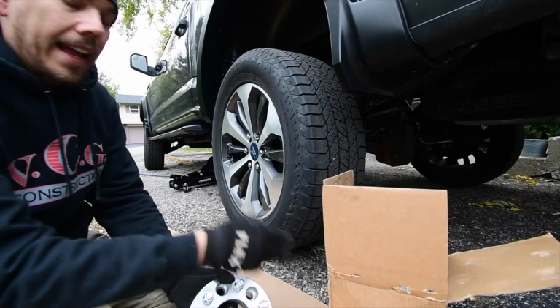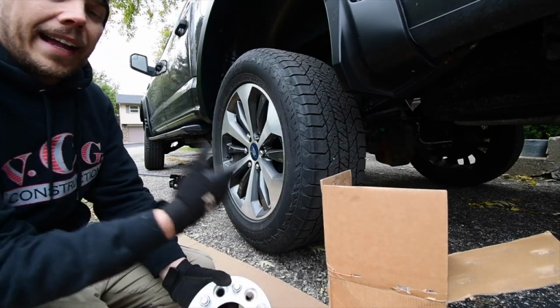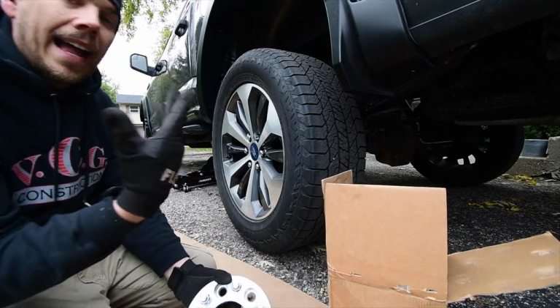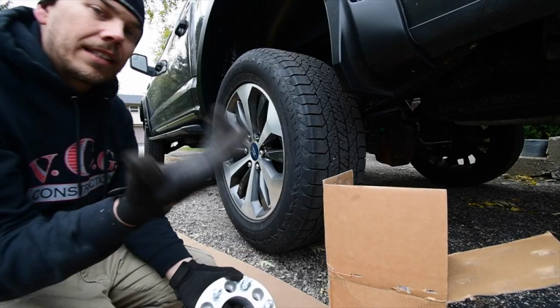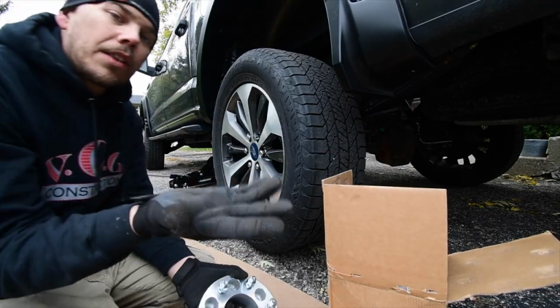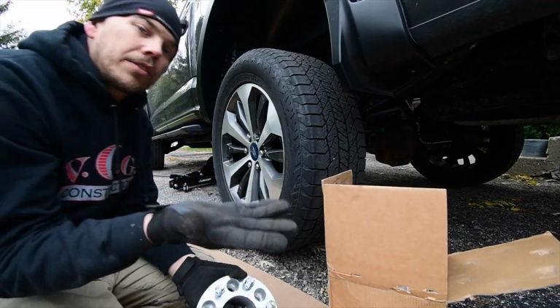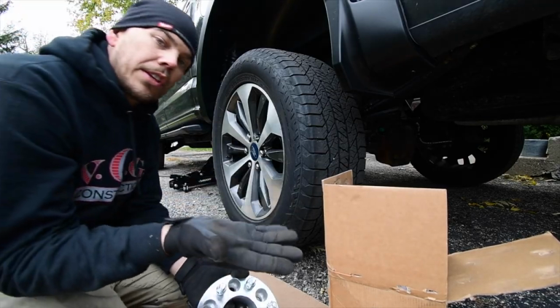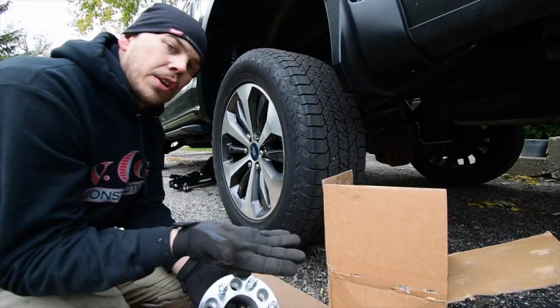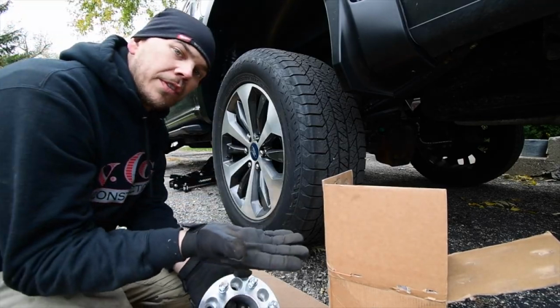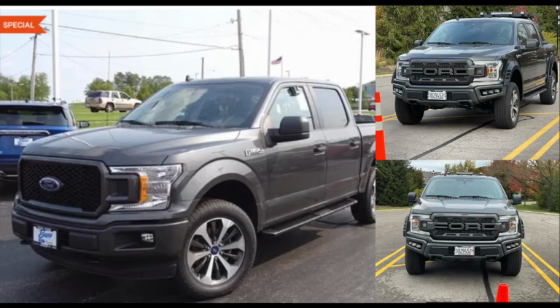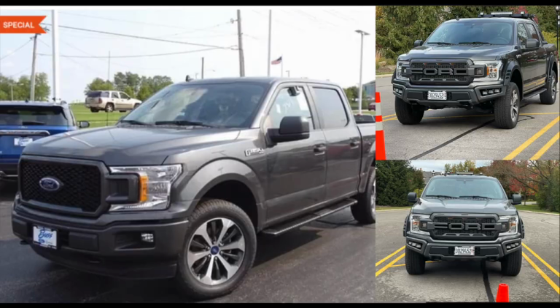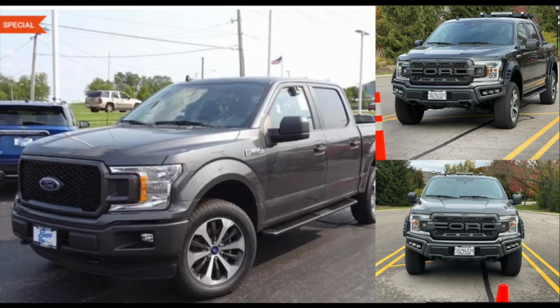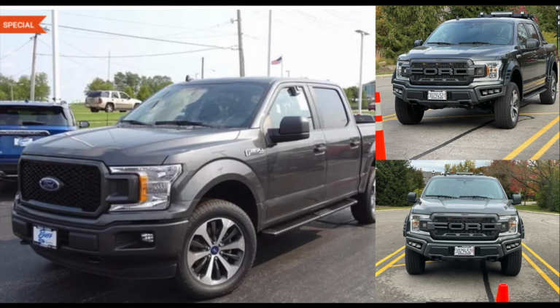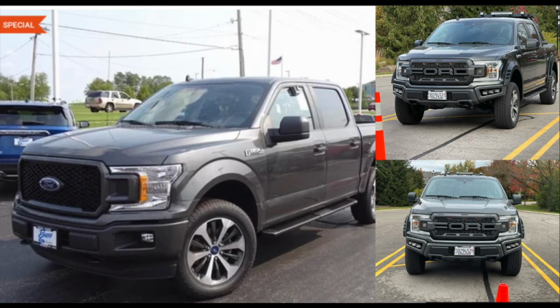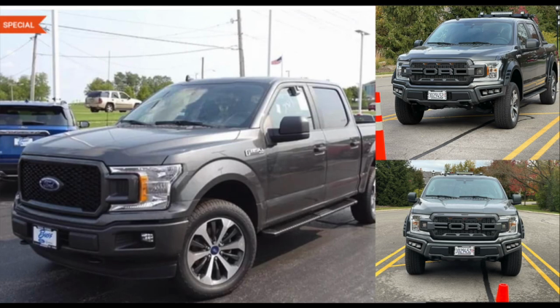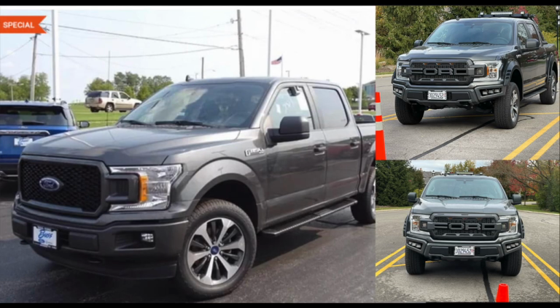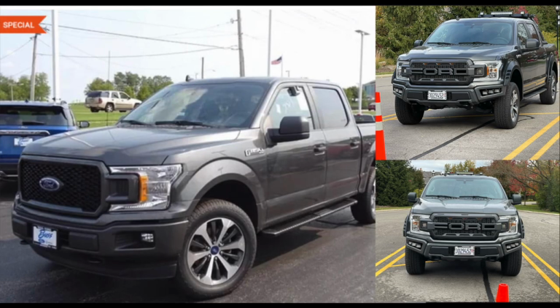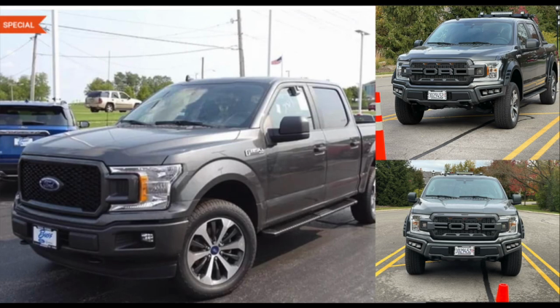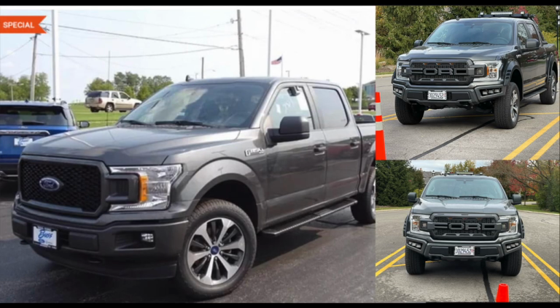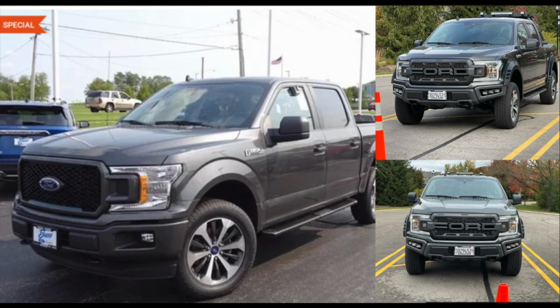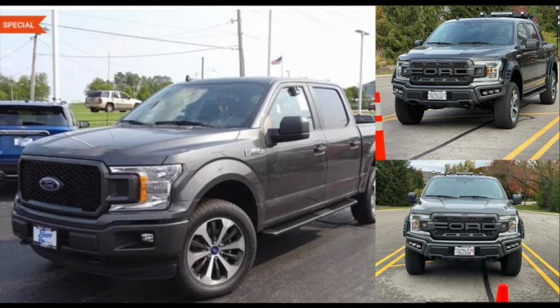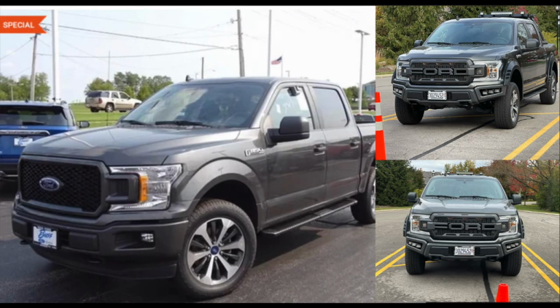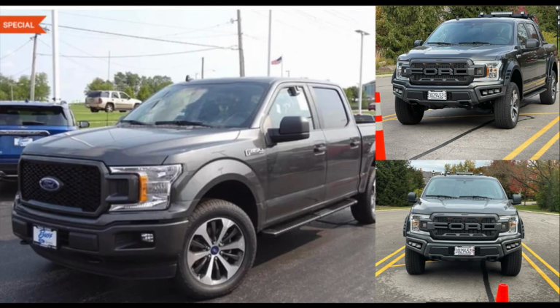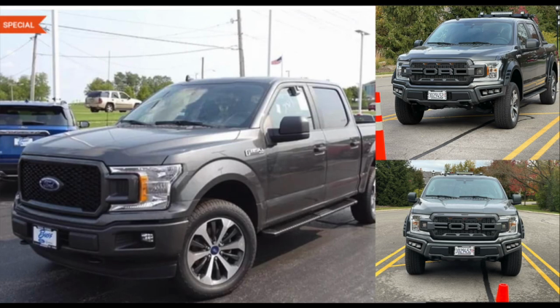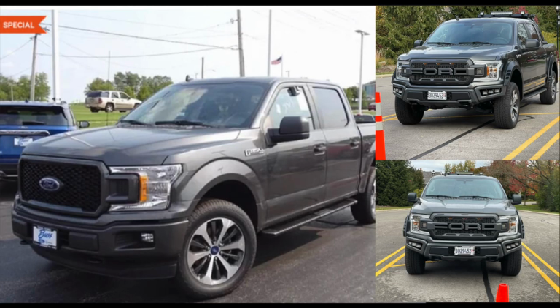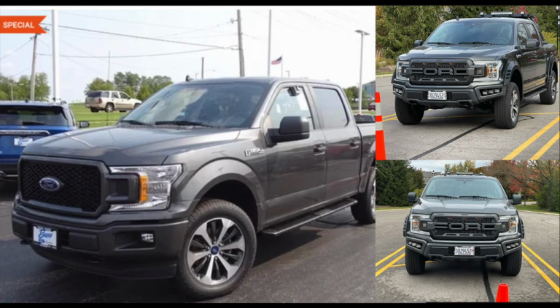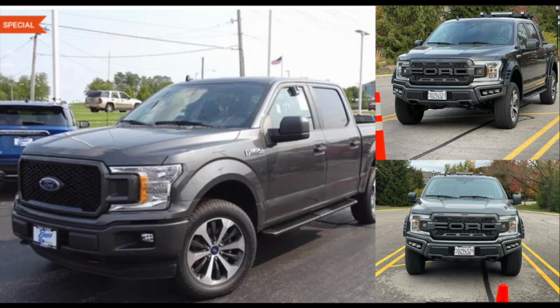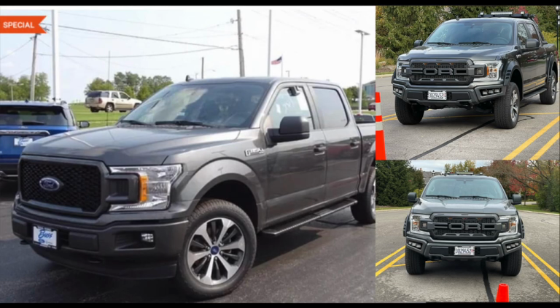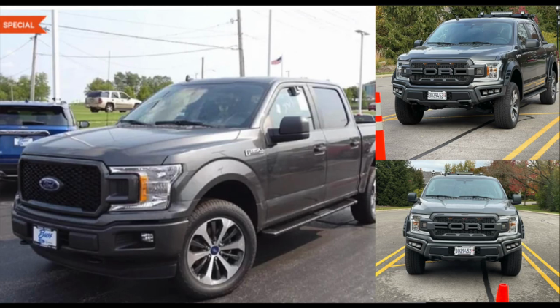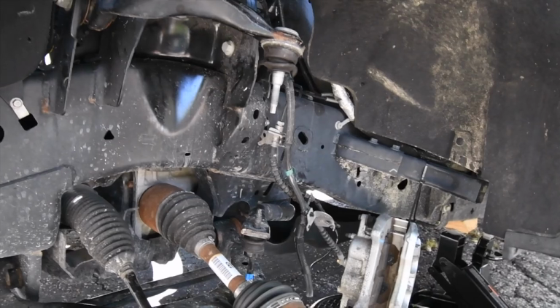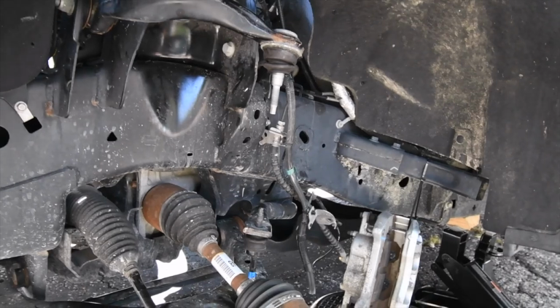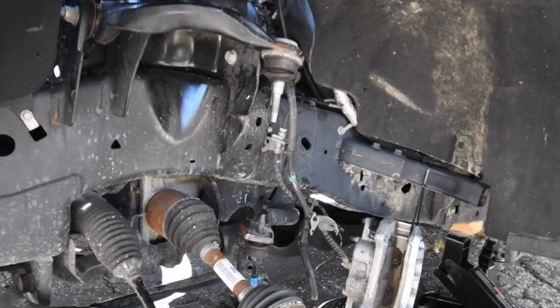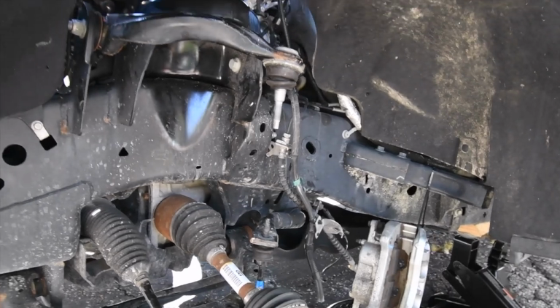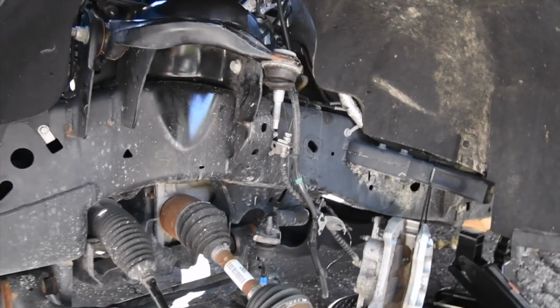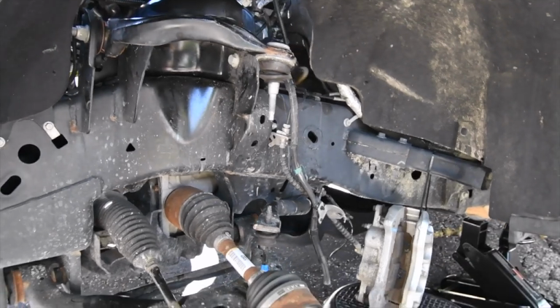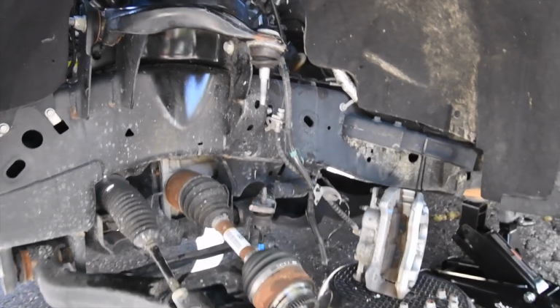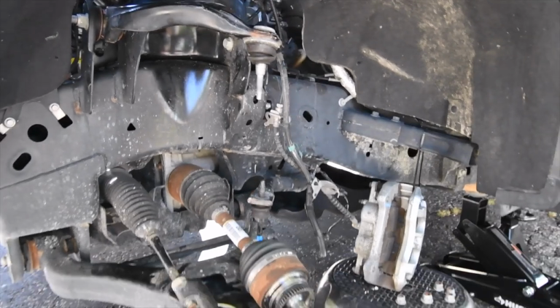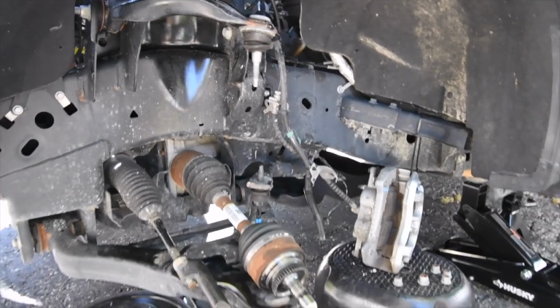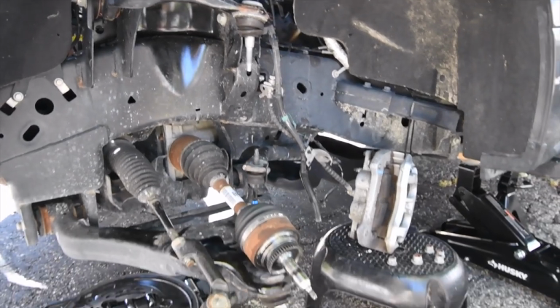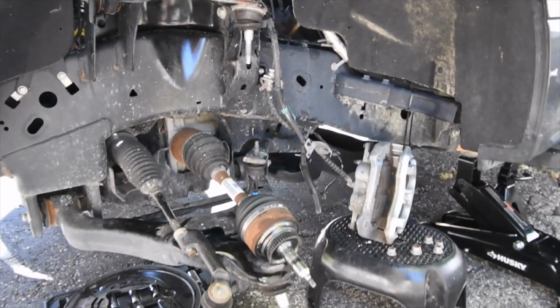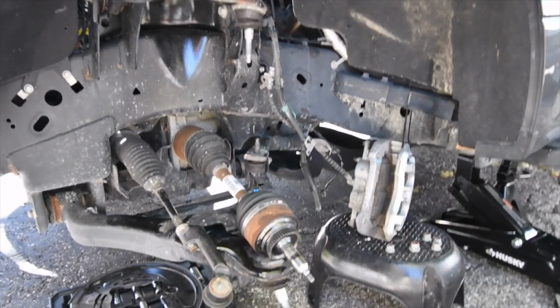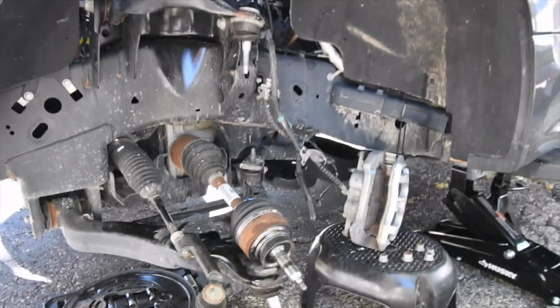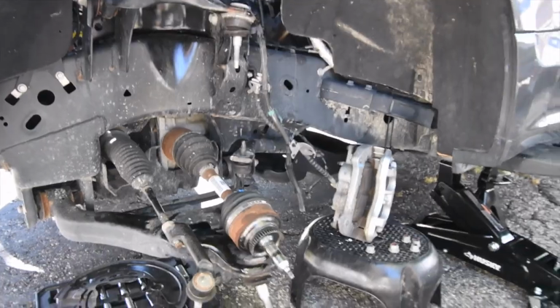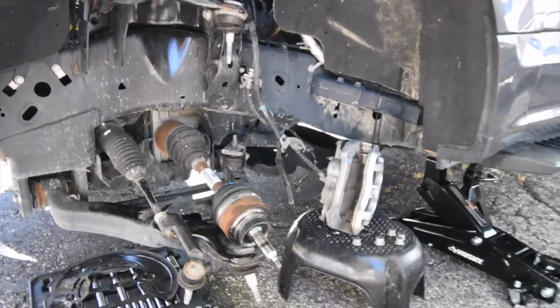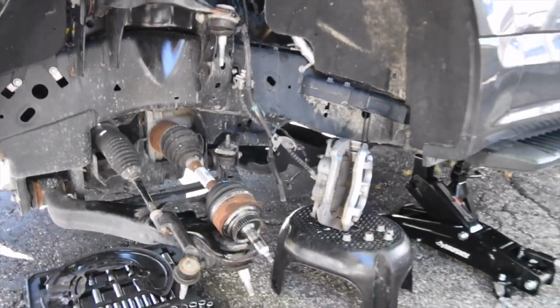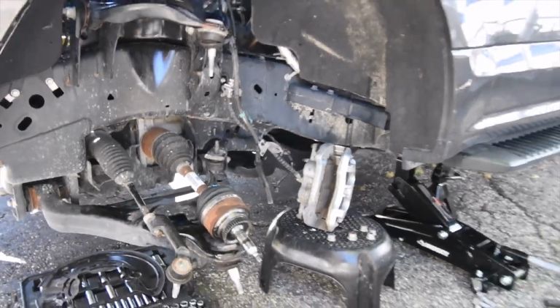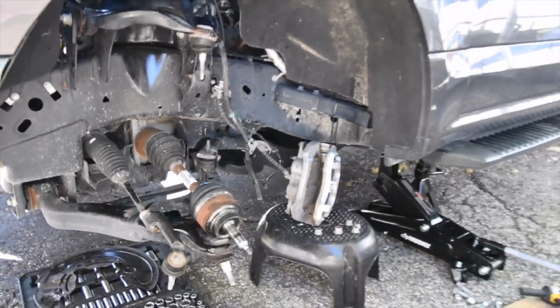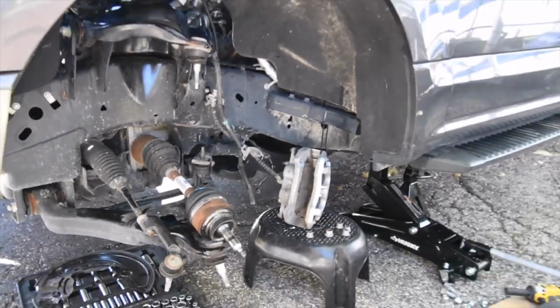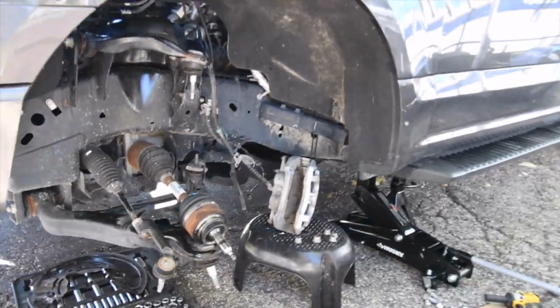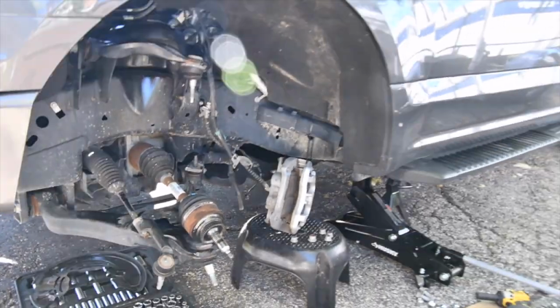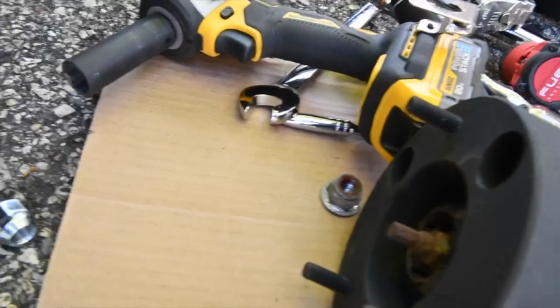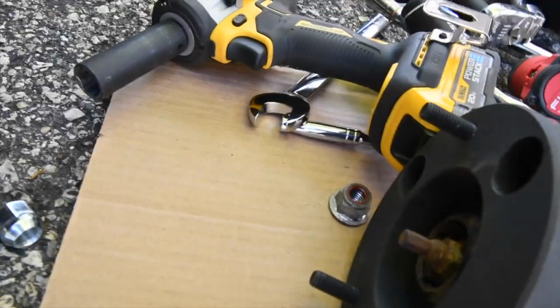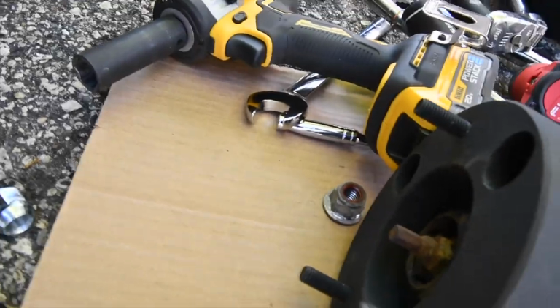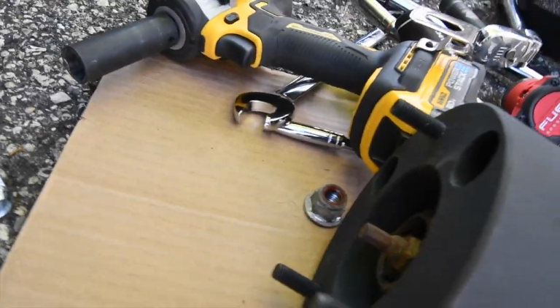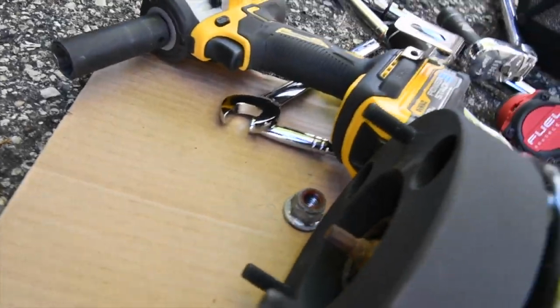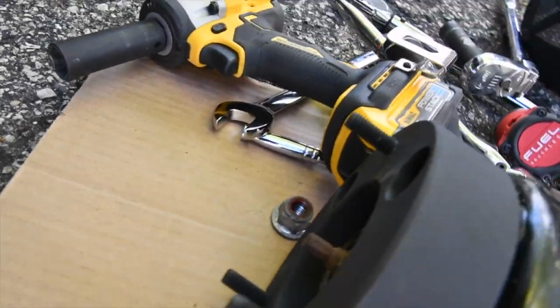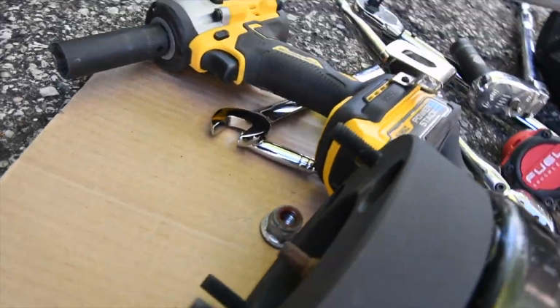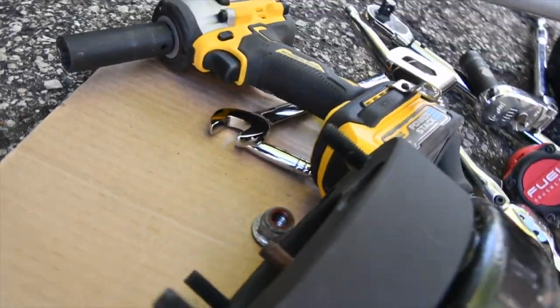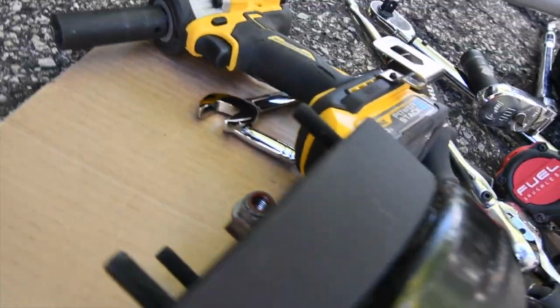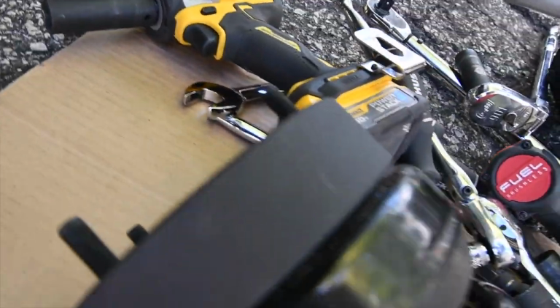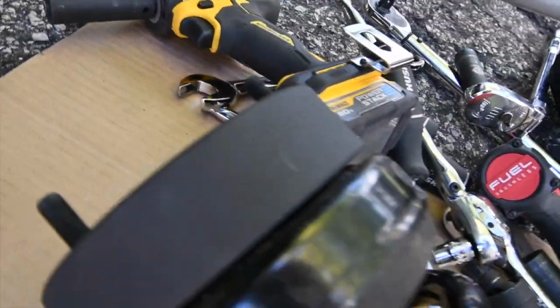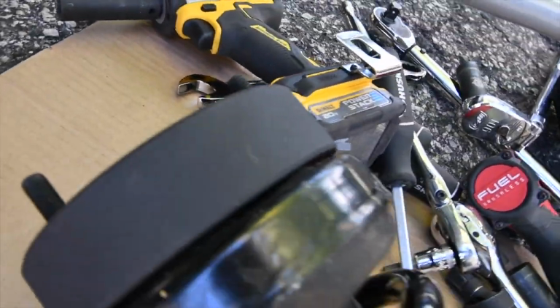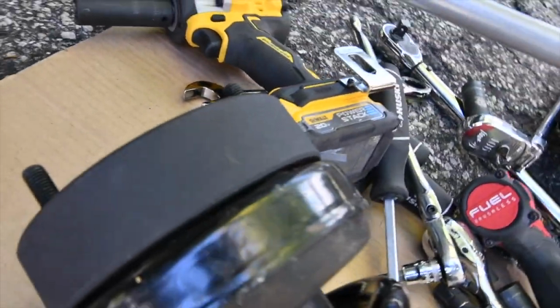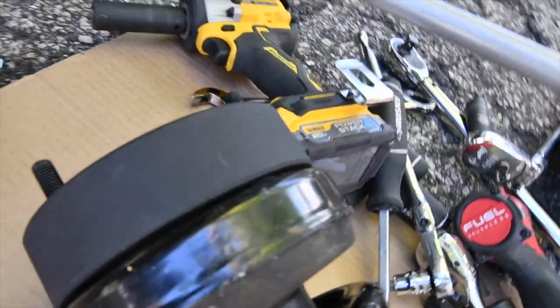Hey guys, there's a huge video coming up. I've been filming it for the past couple of weeks updating the truck. Upgrading vehicles is inexpensive if you do it yourself.